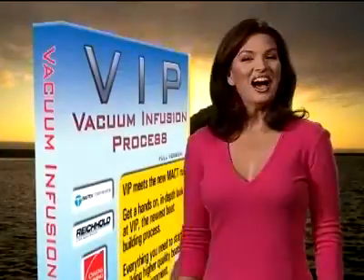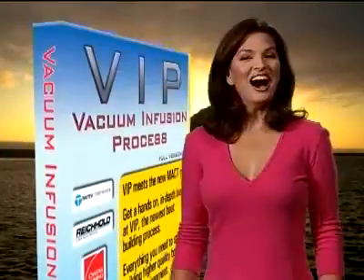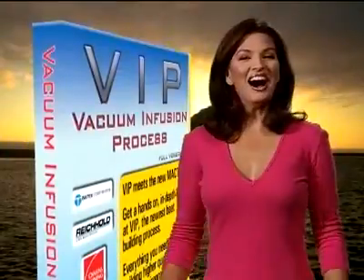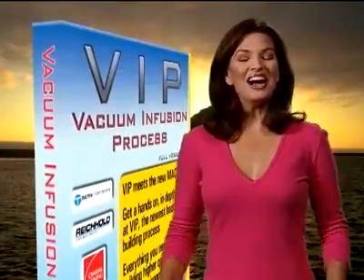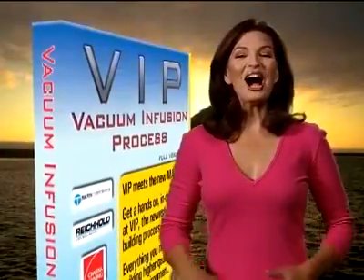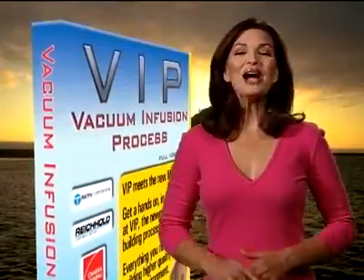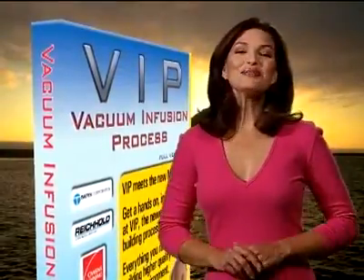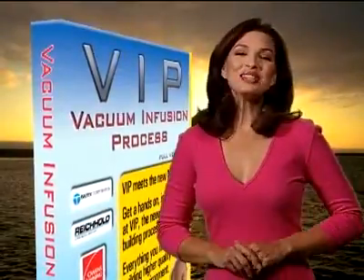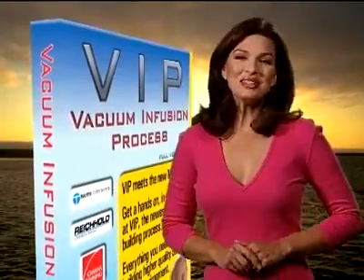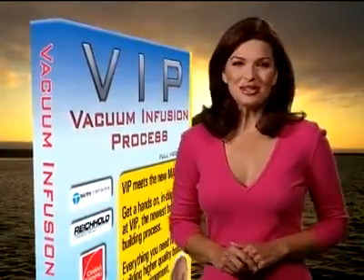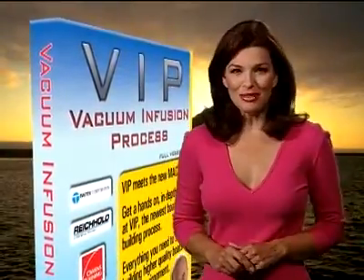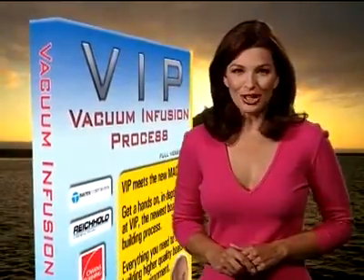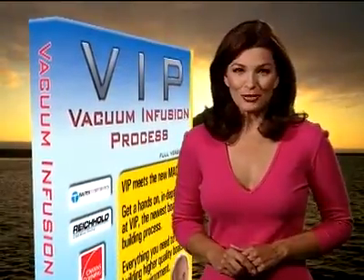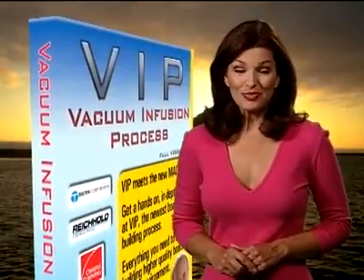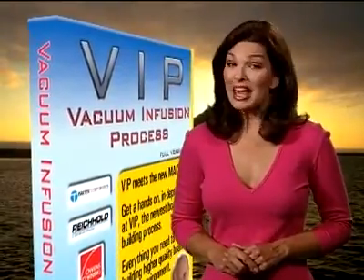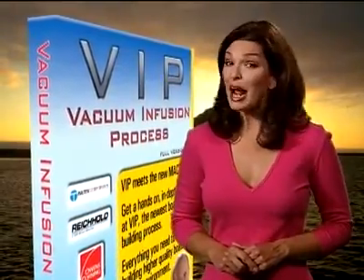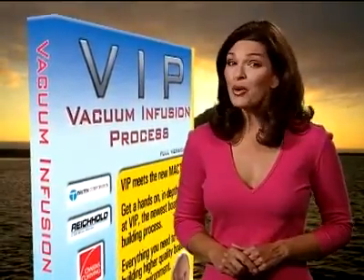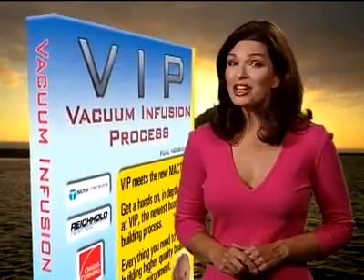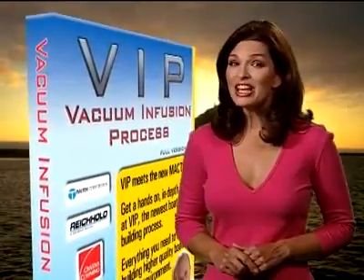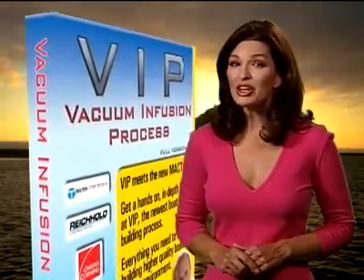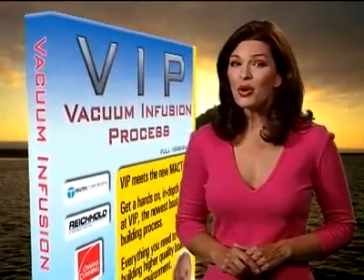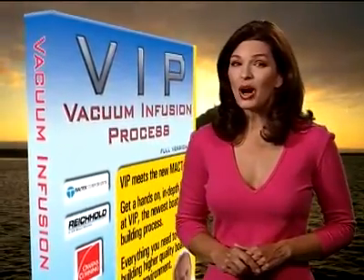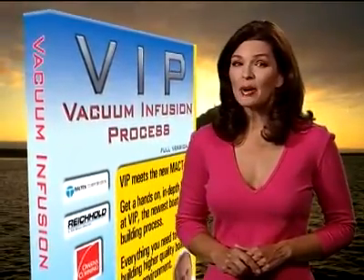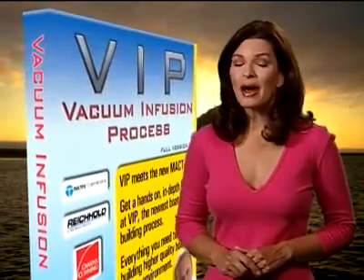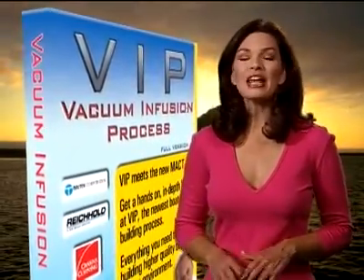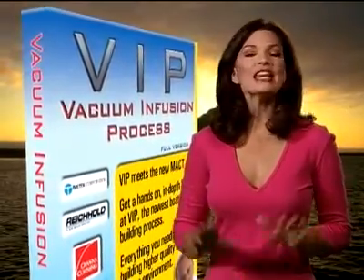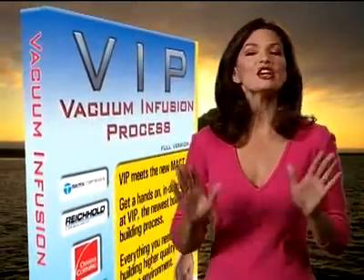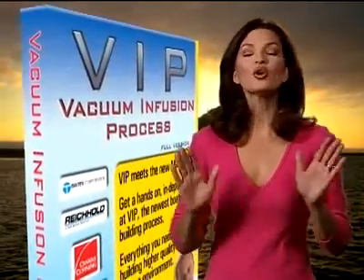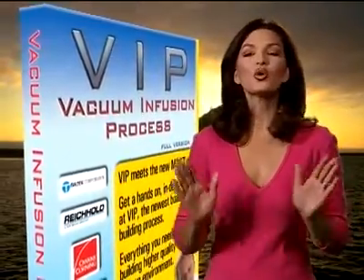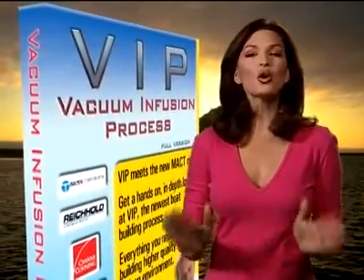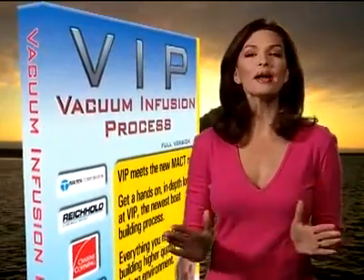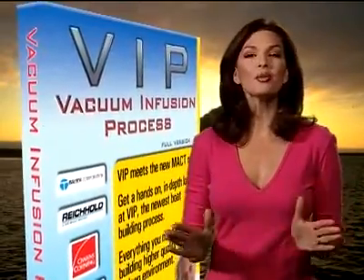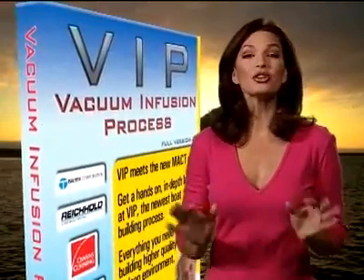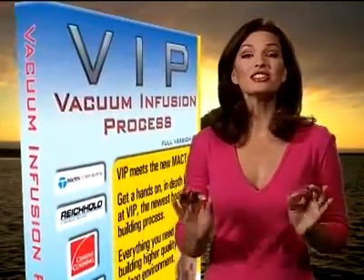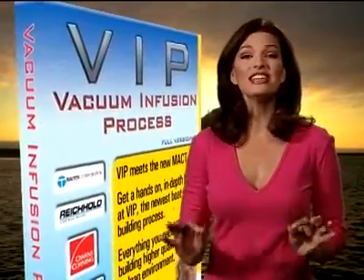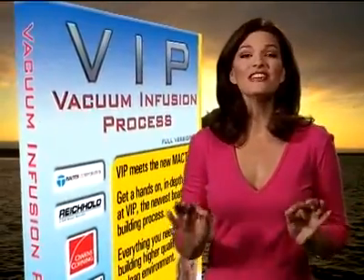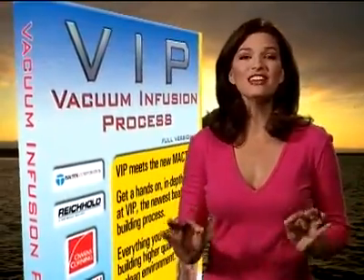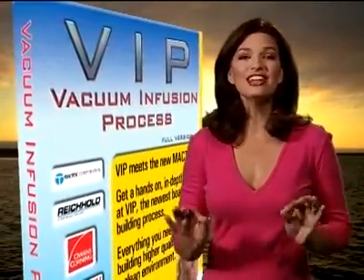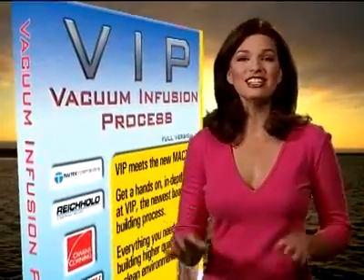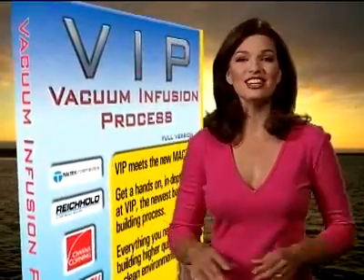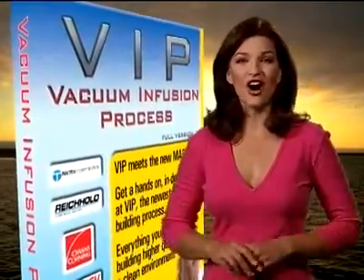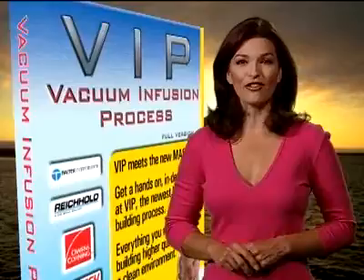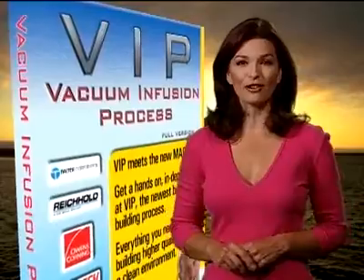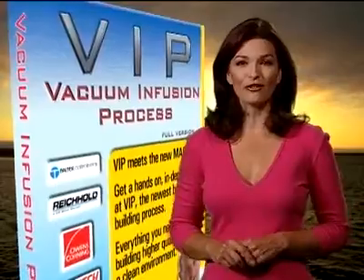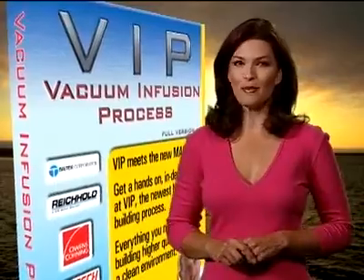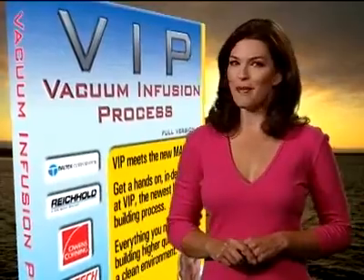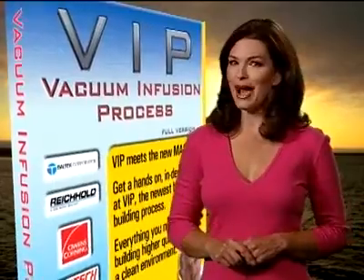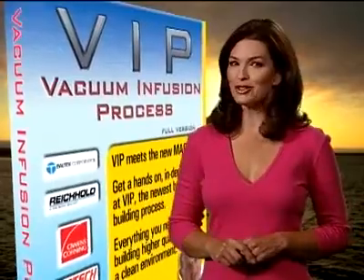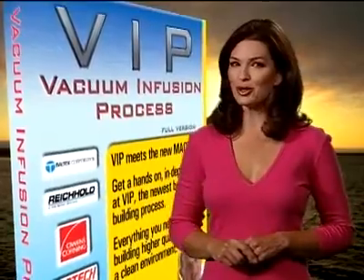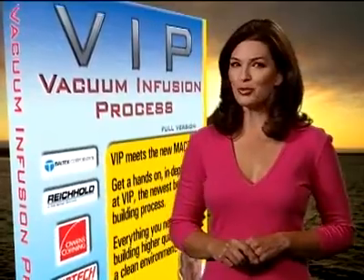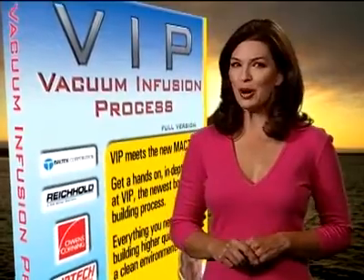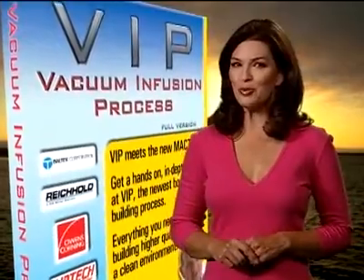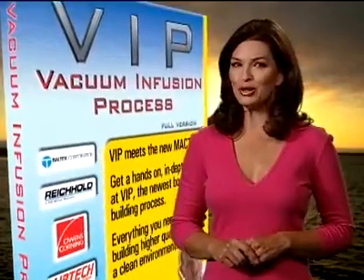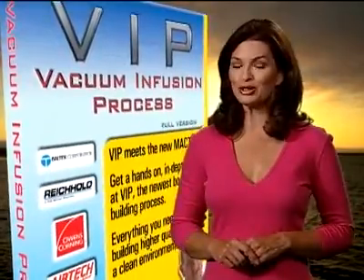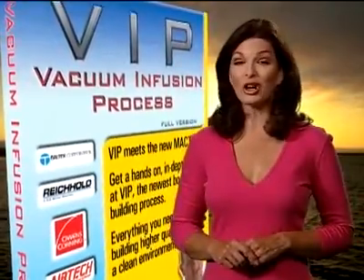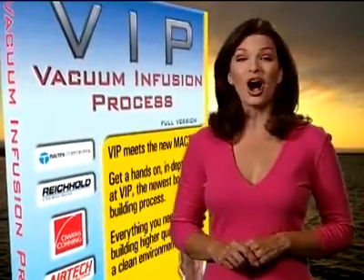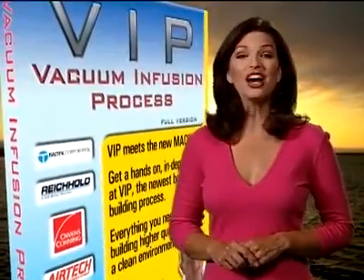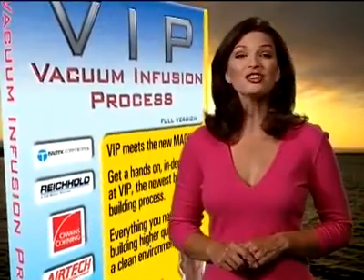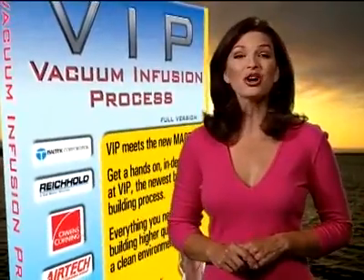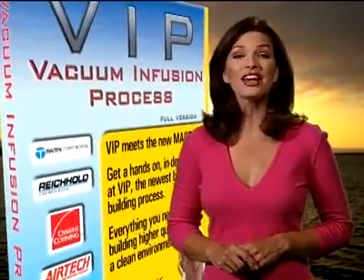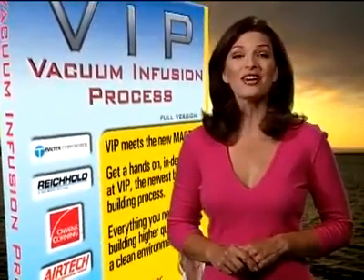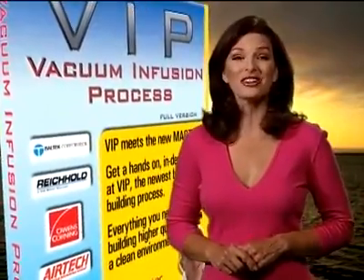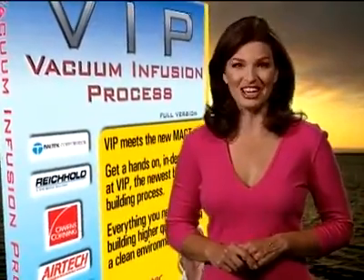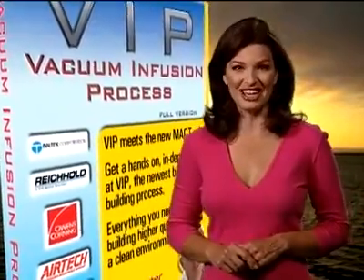Hi, I'm Sandy Miller, and I want to tell you all about an incredible DVD offer from master boat builder André Coquille.